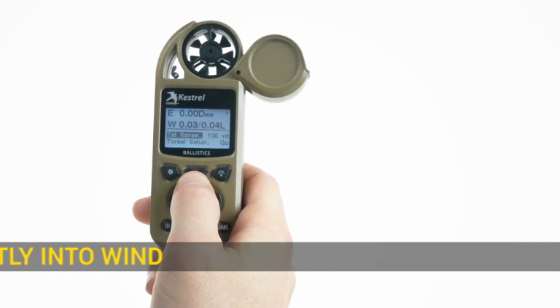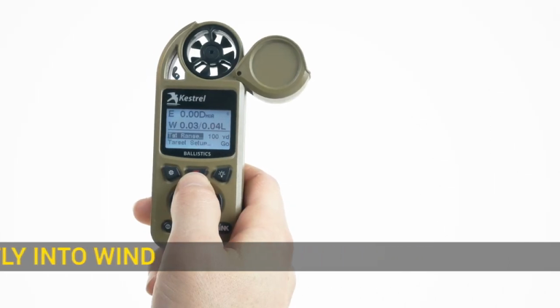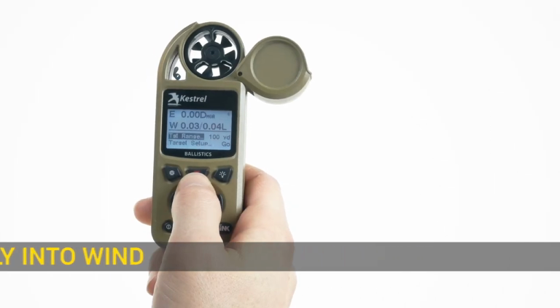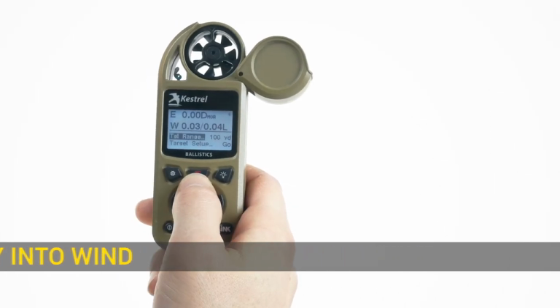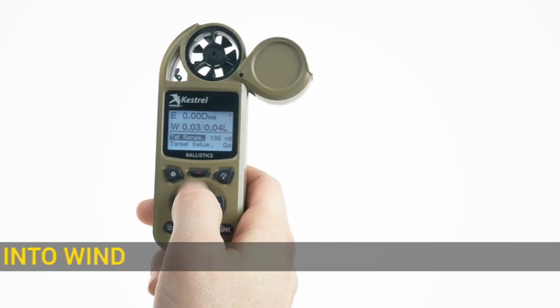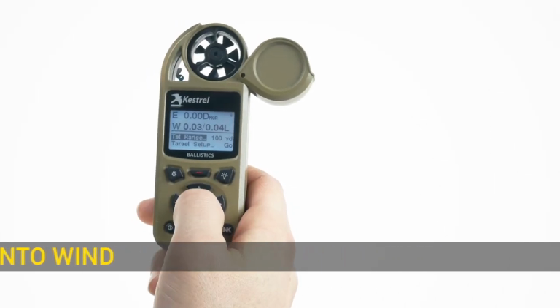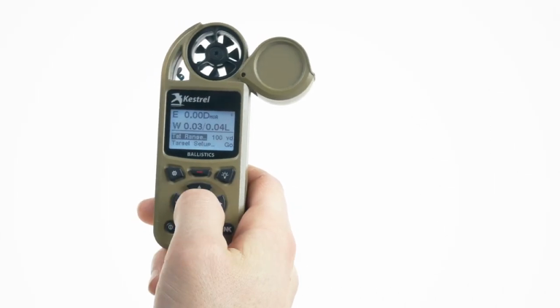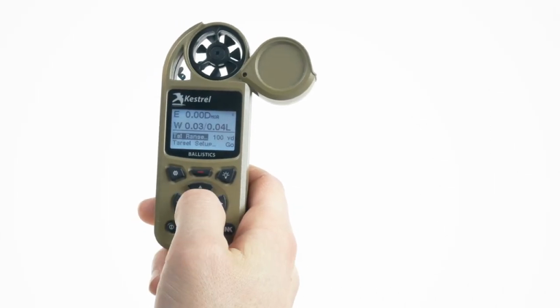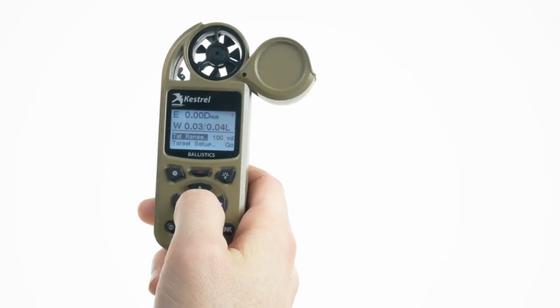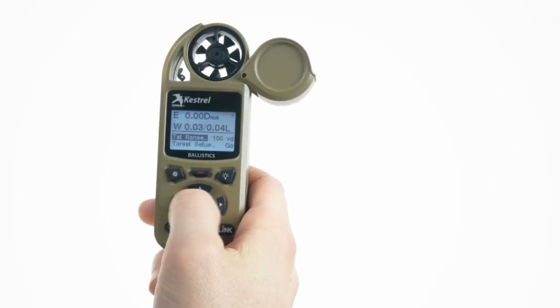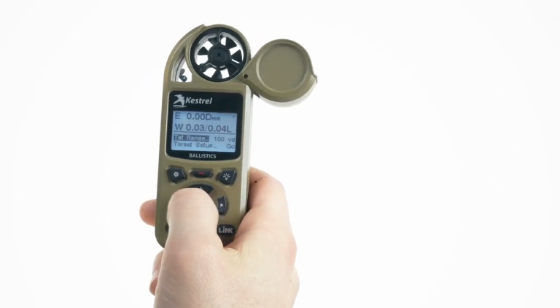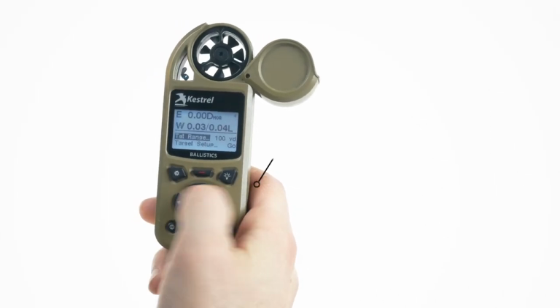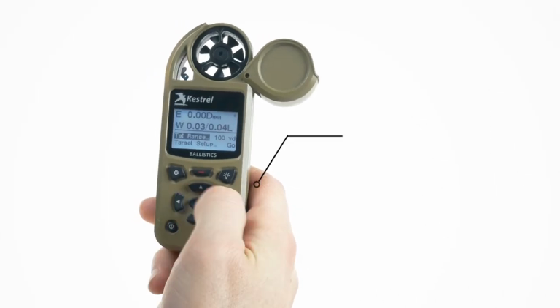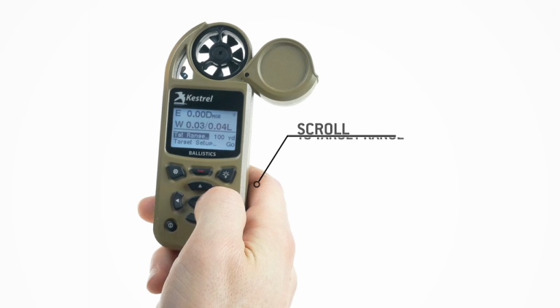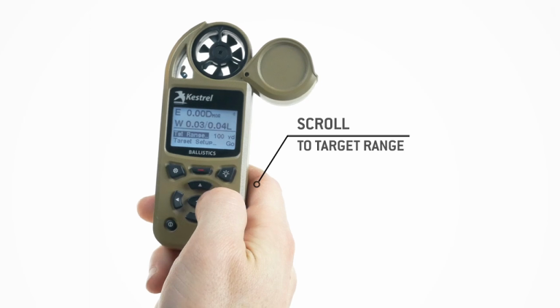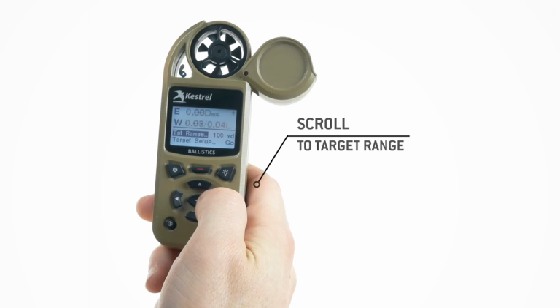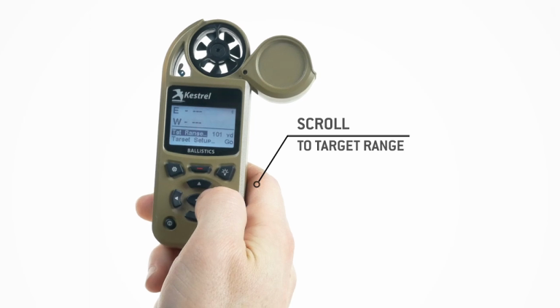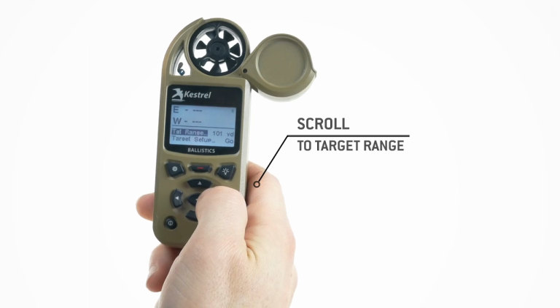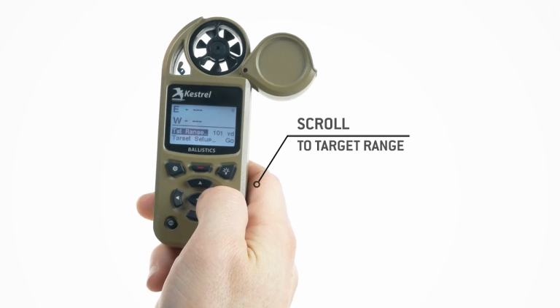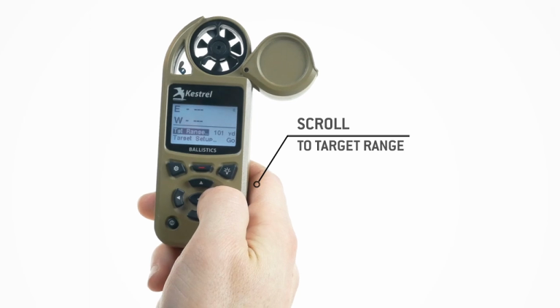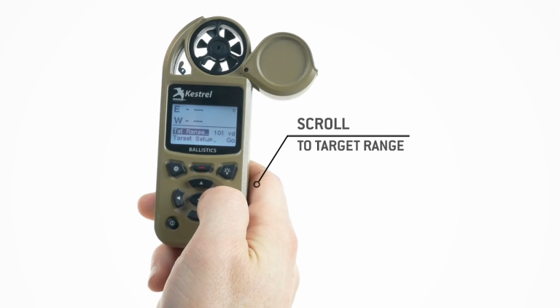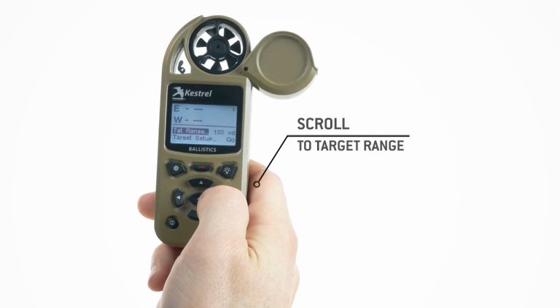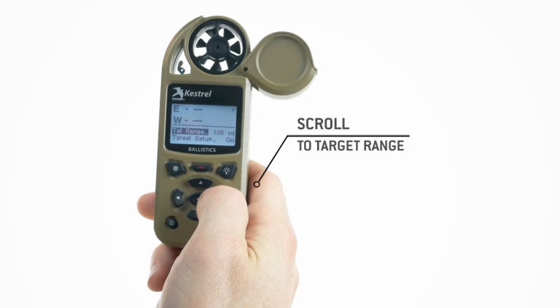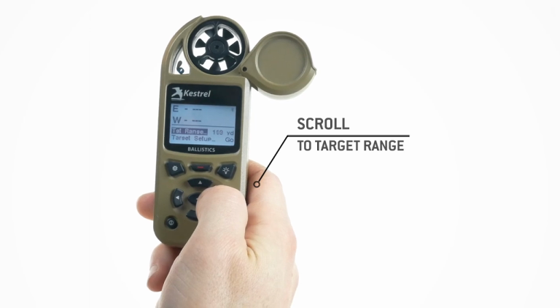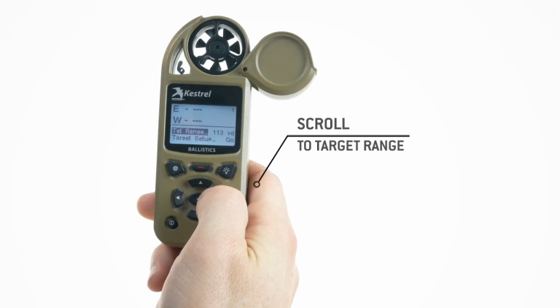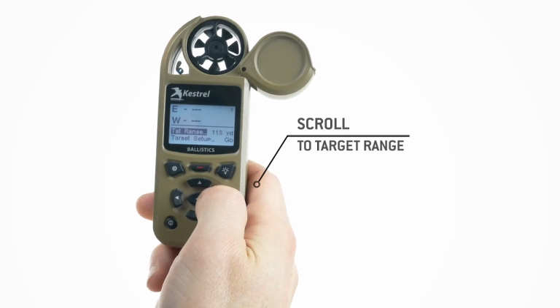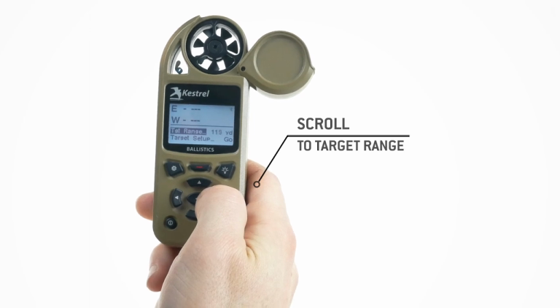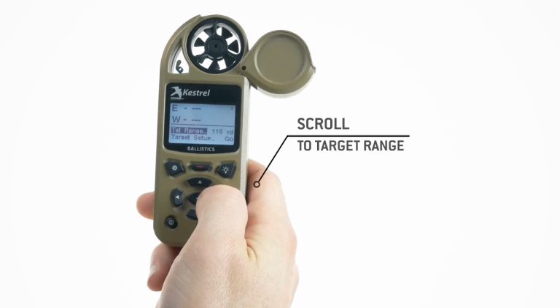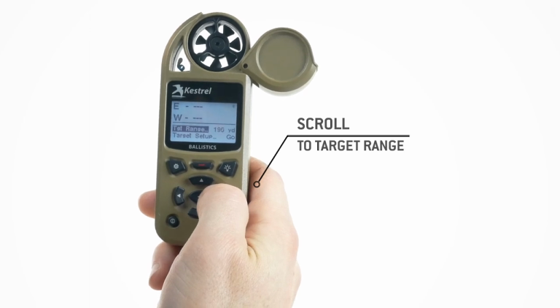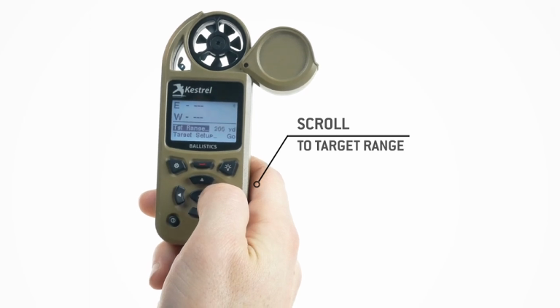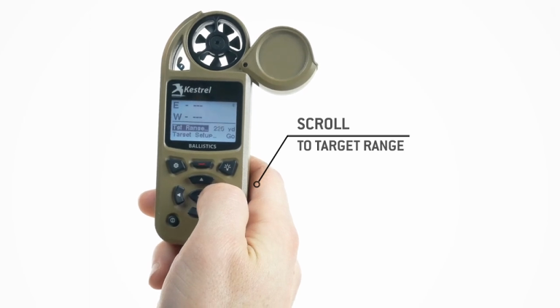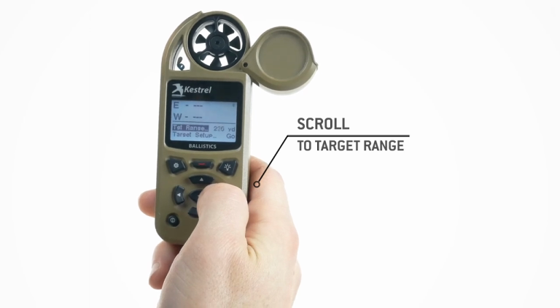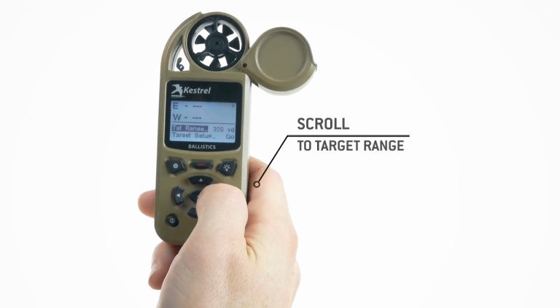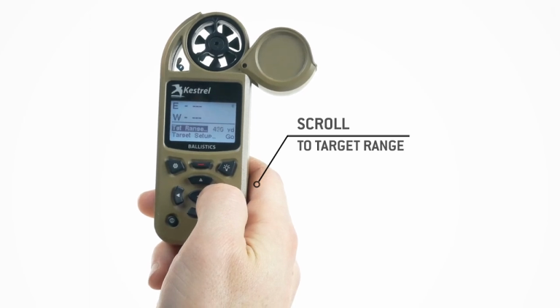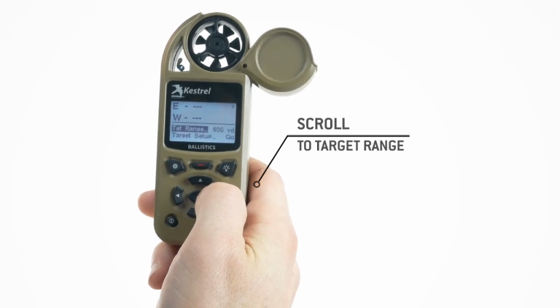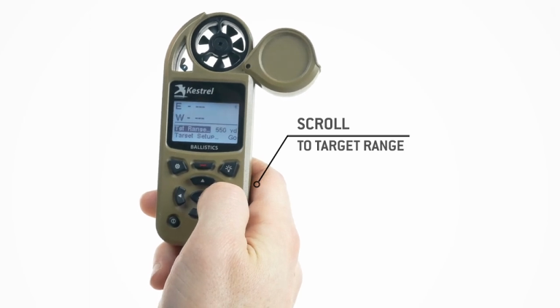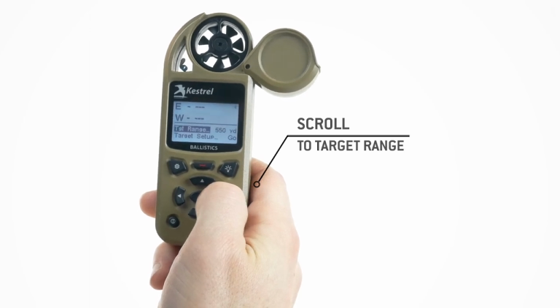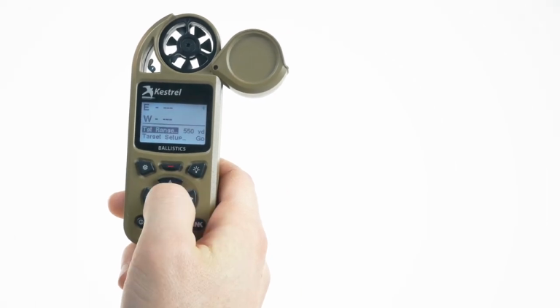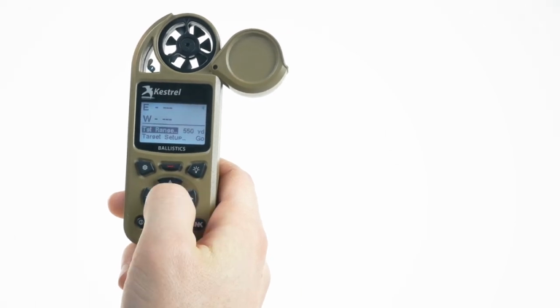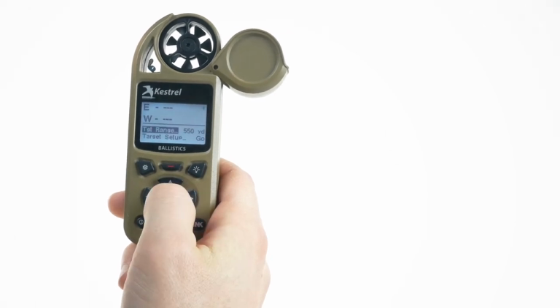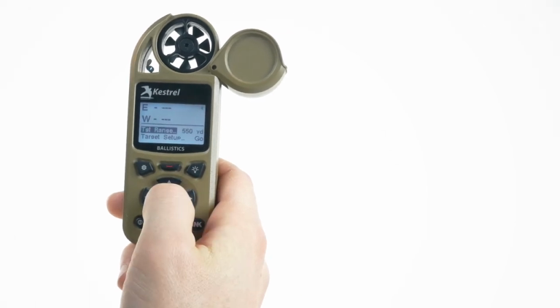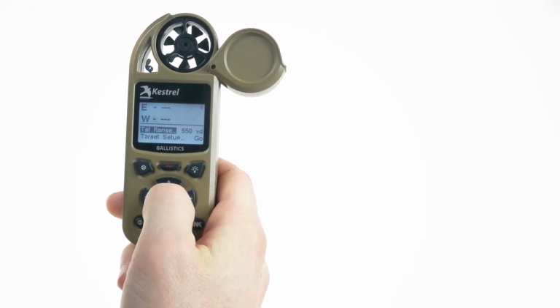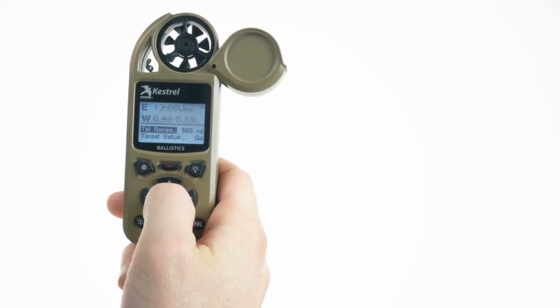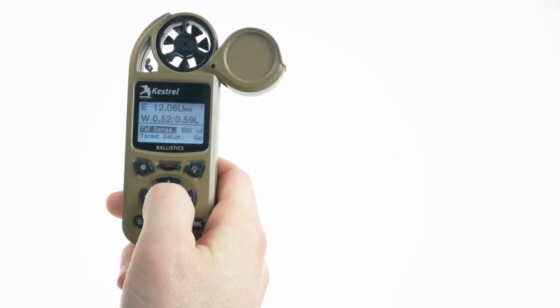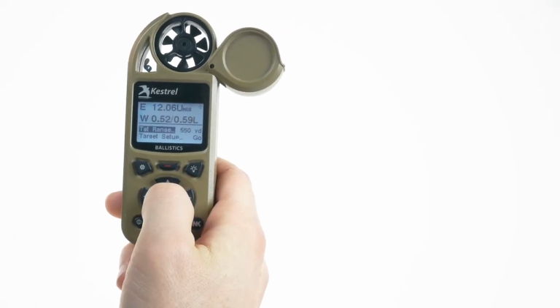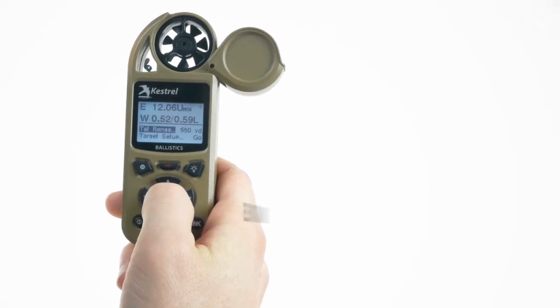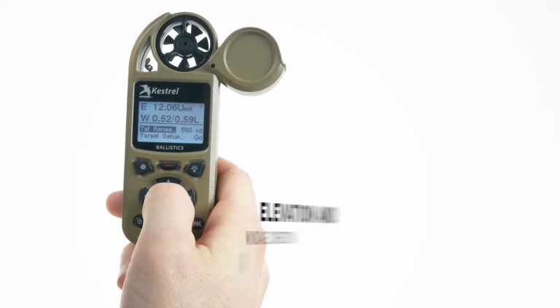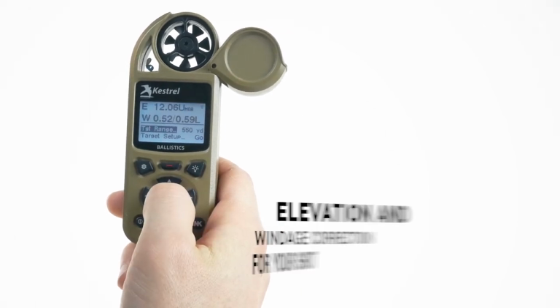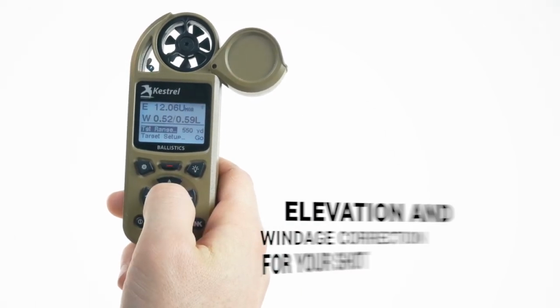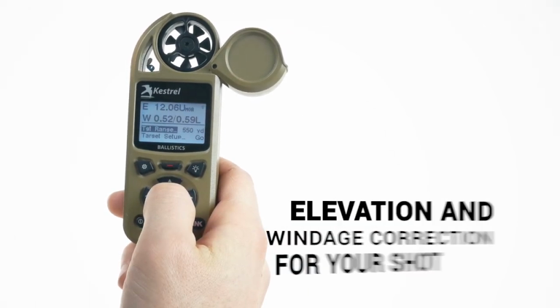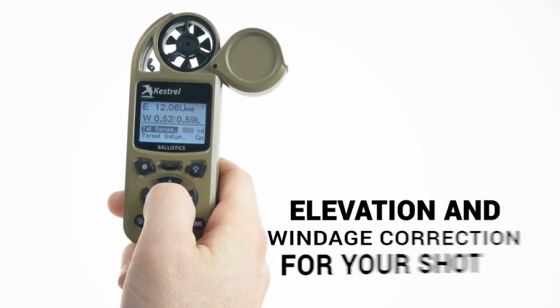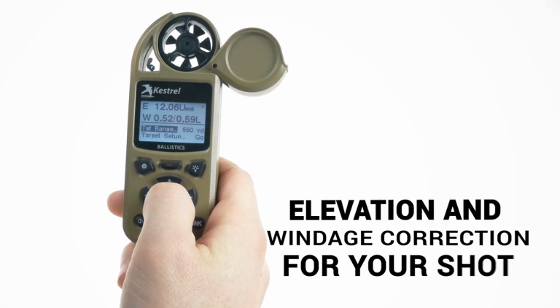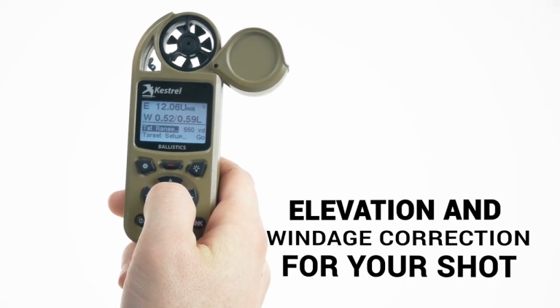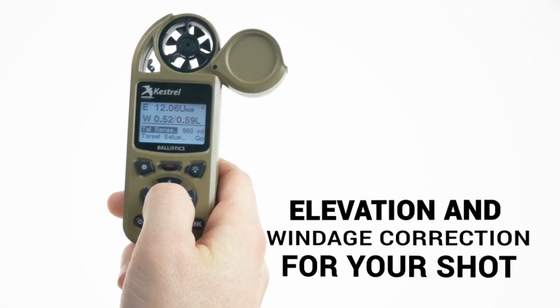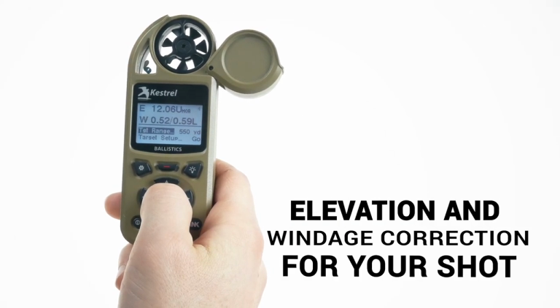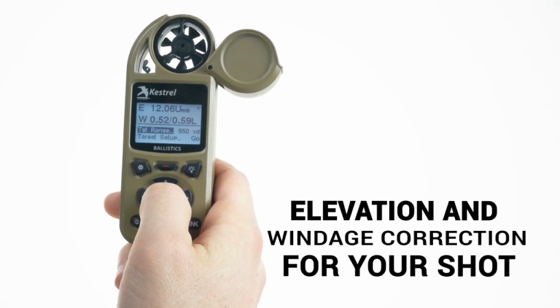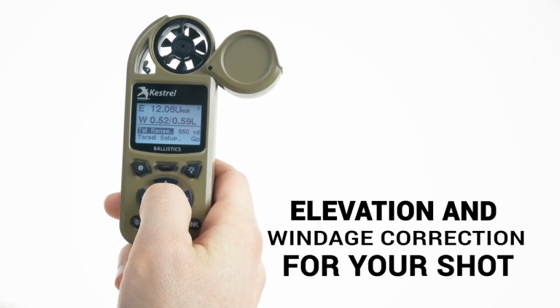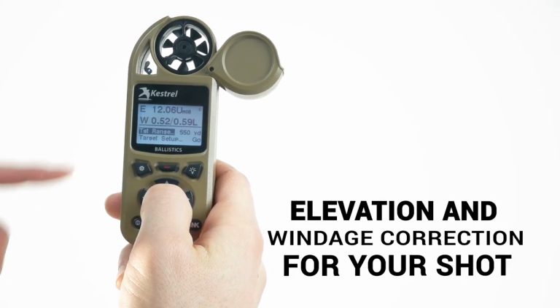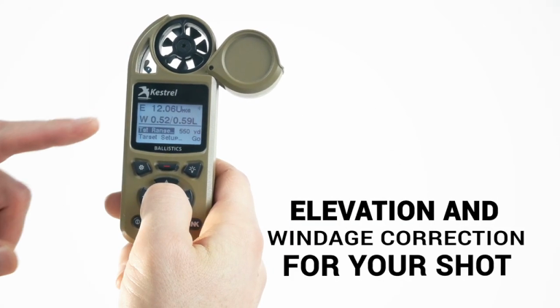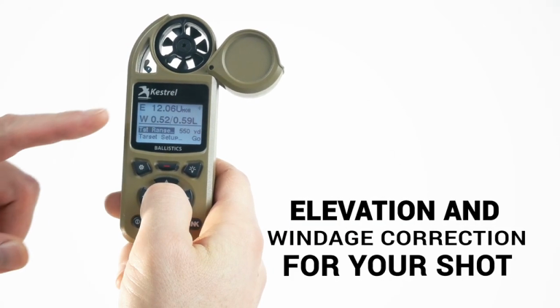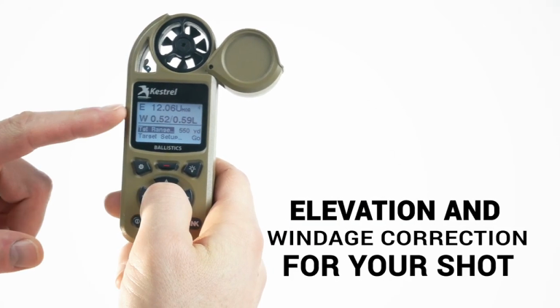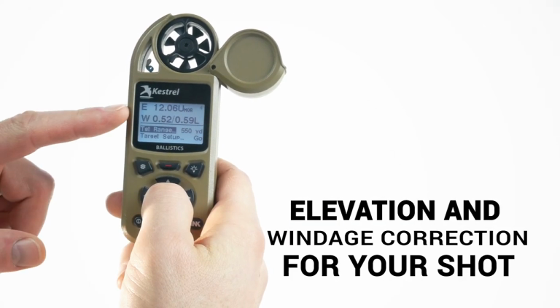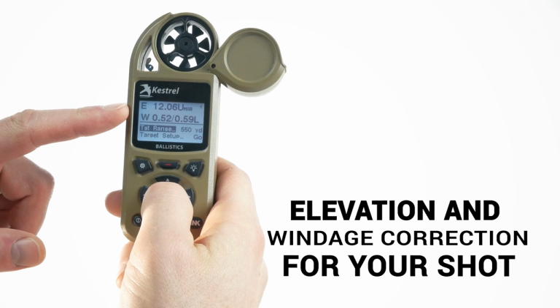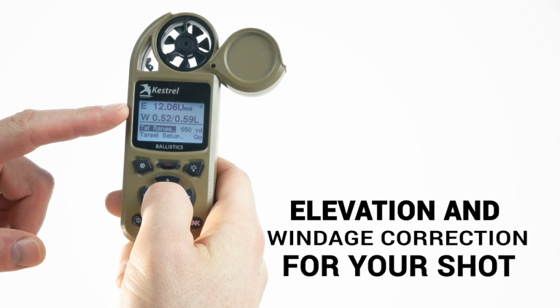Lastly, on target range, scroll to the actual range of your target and the Kestrel will show the elevation and windage correction for your shot.